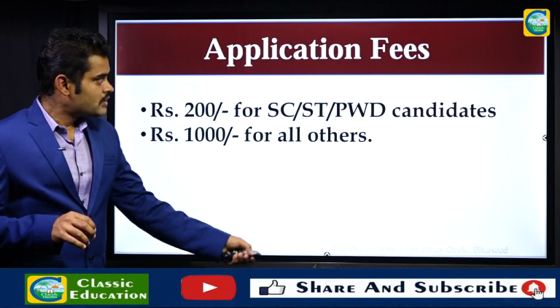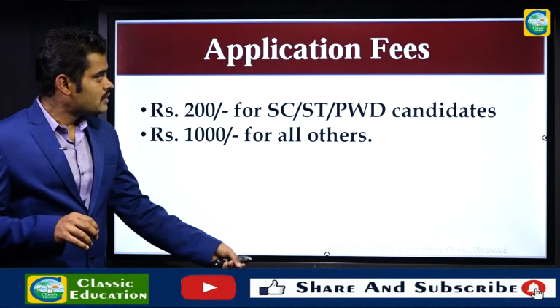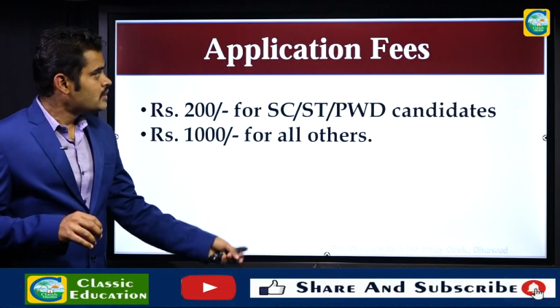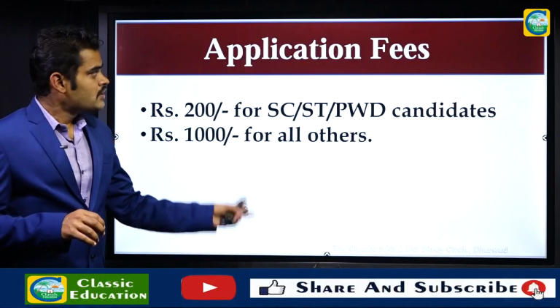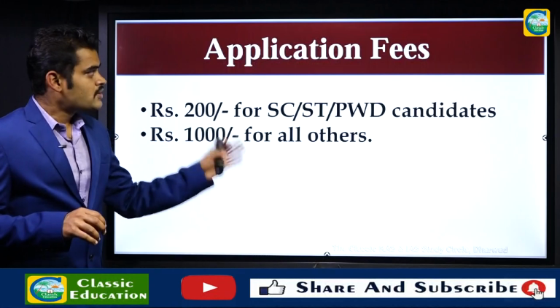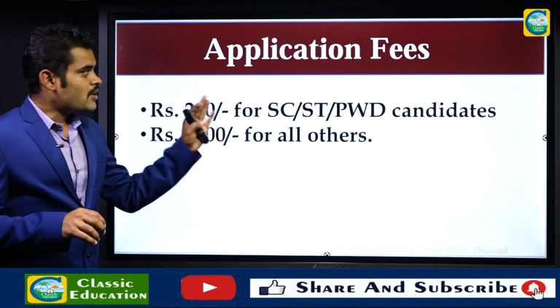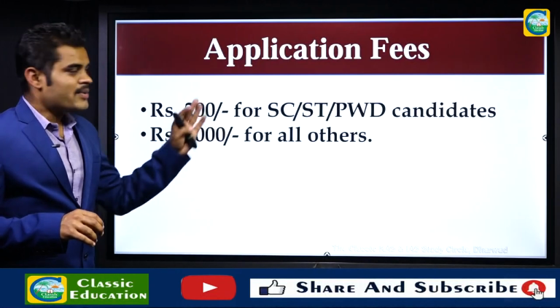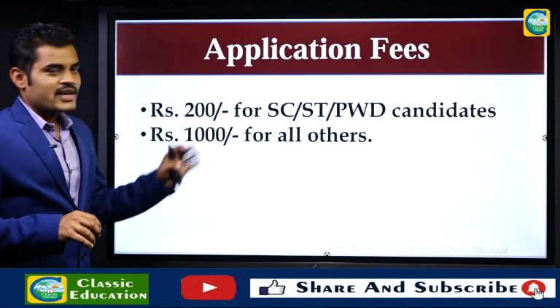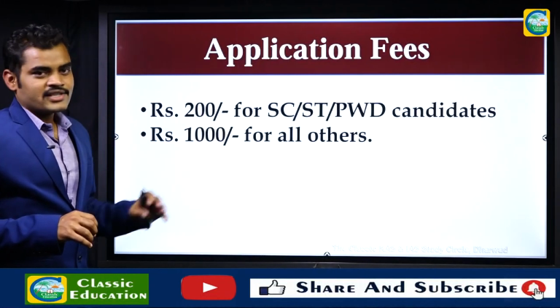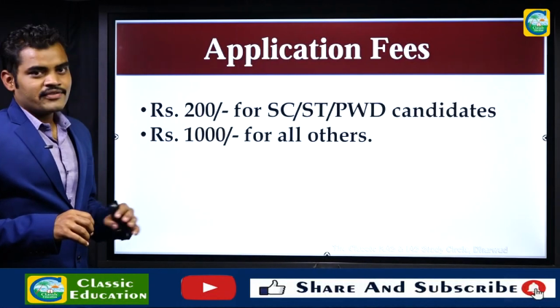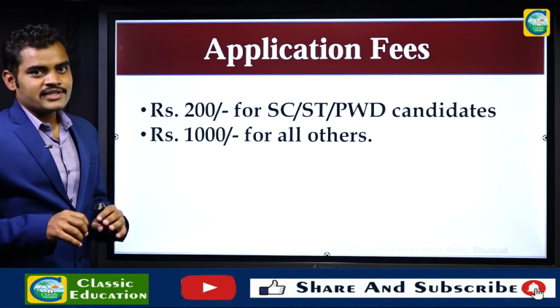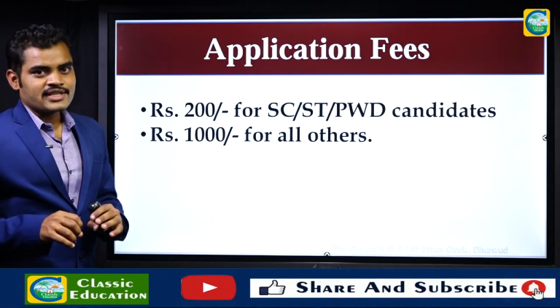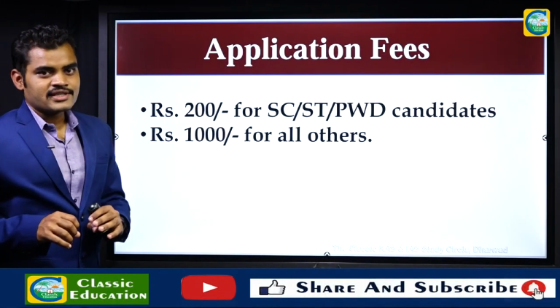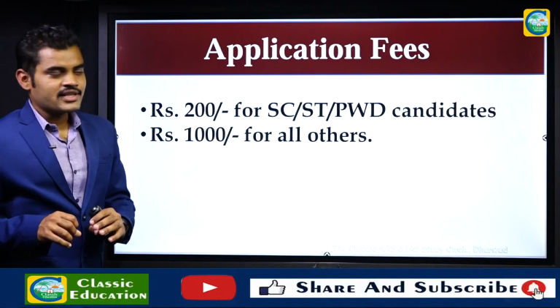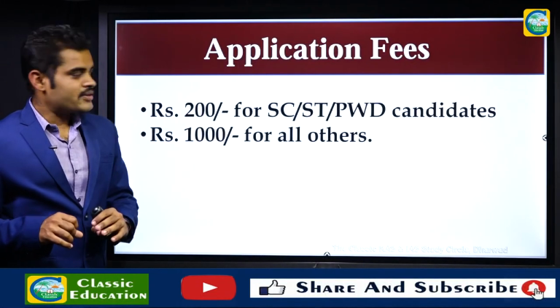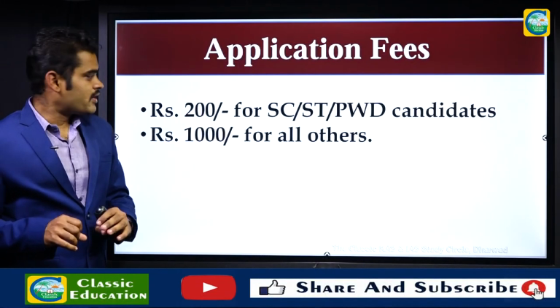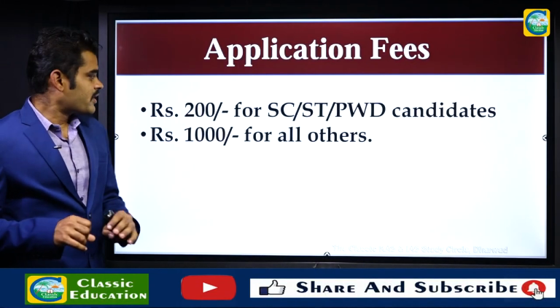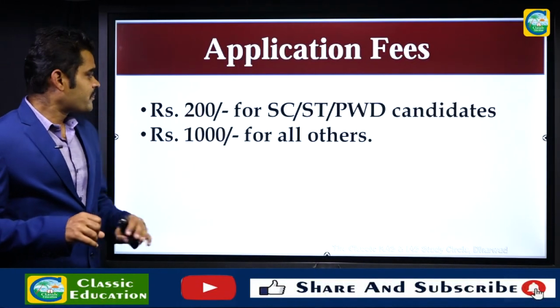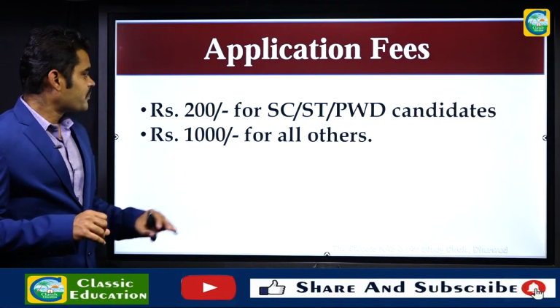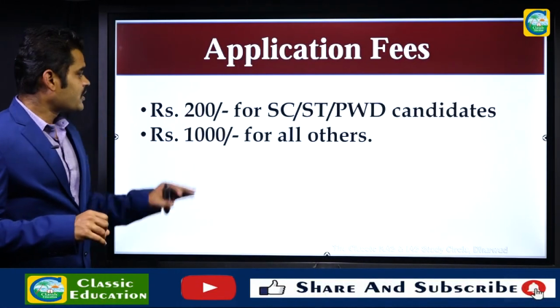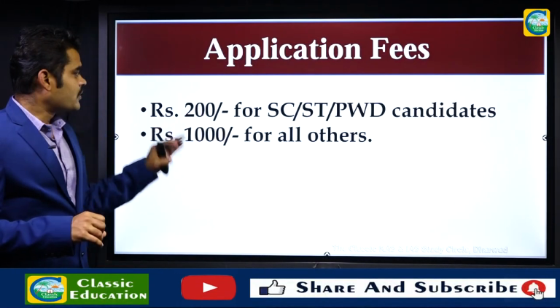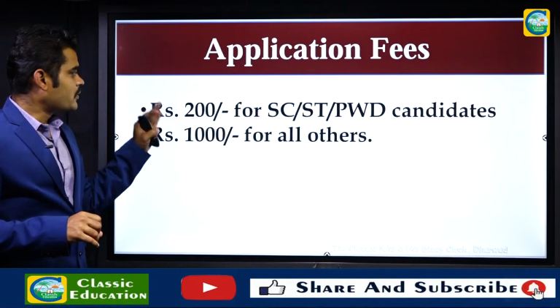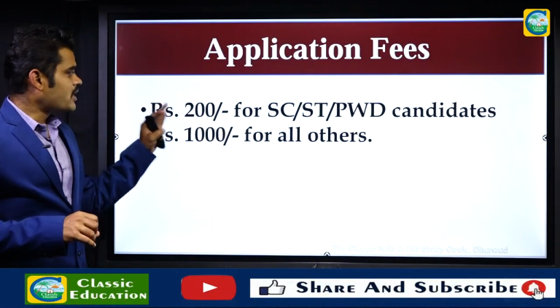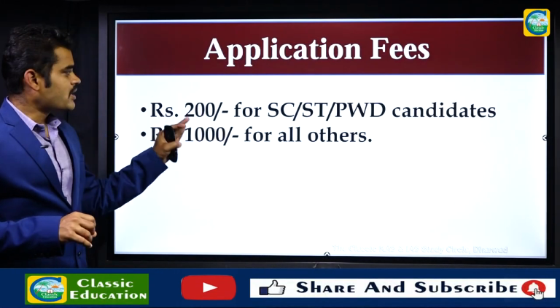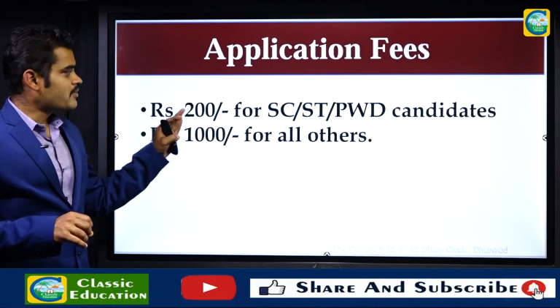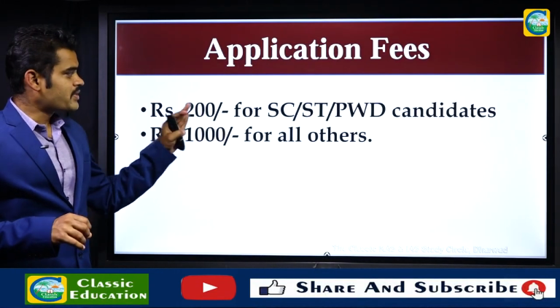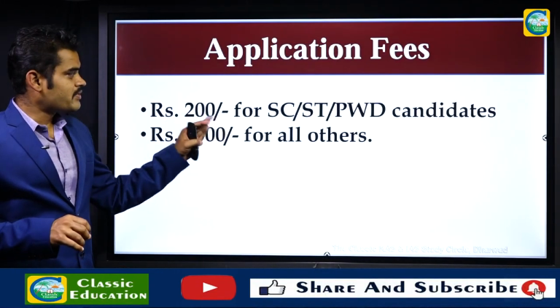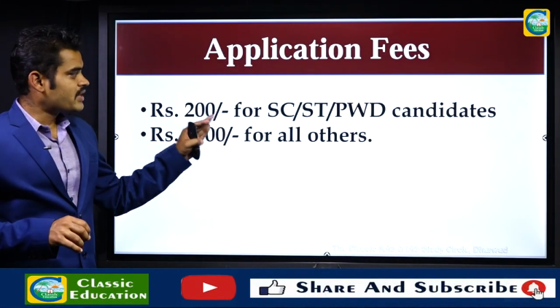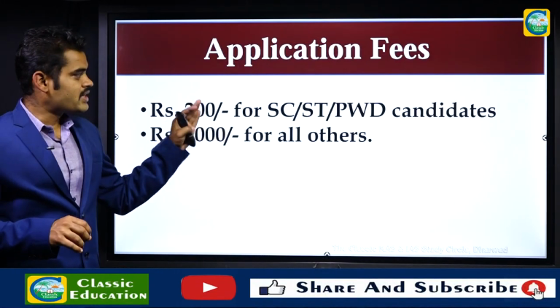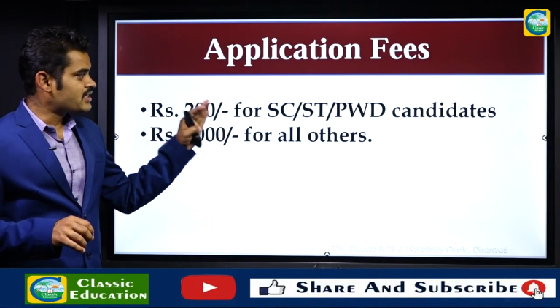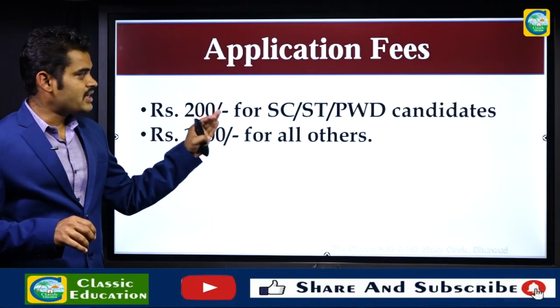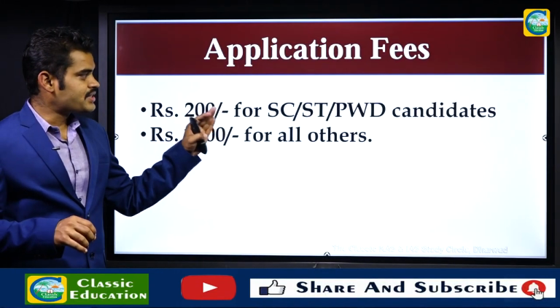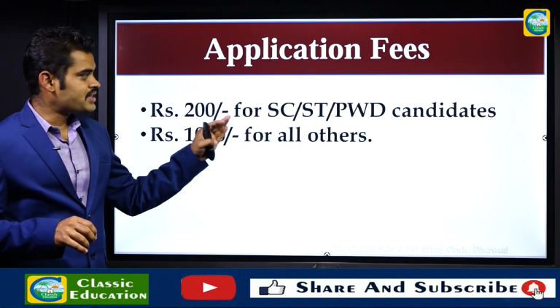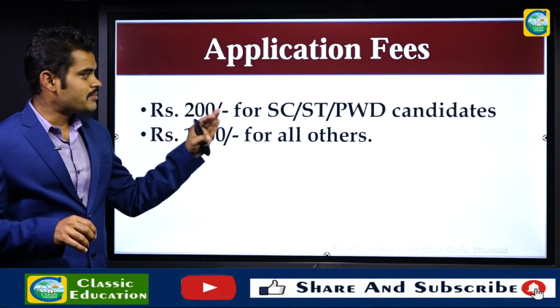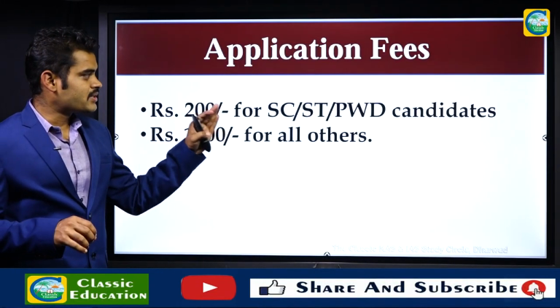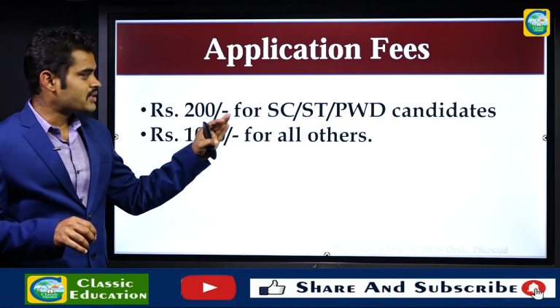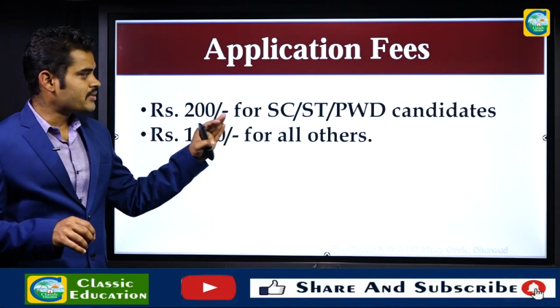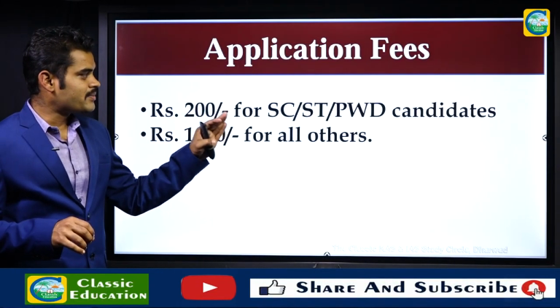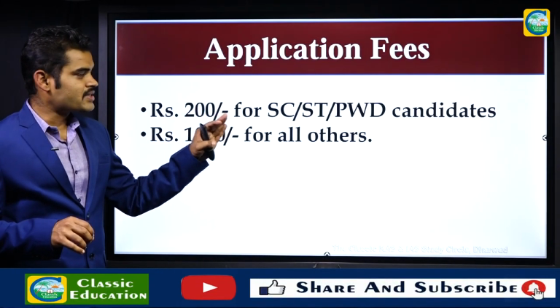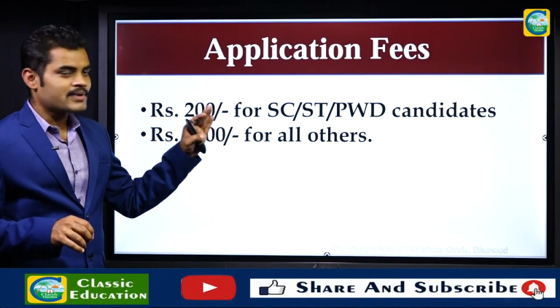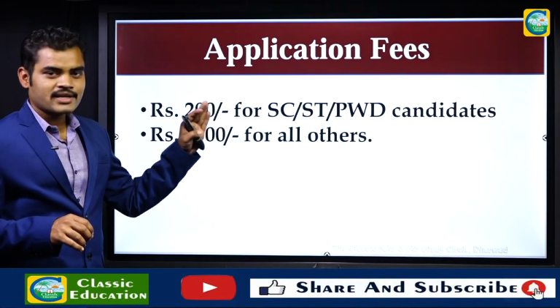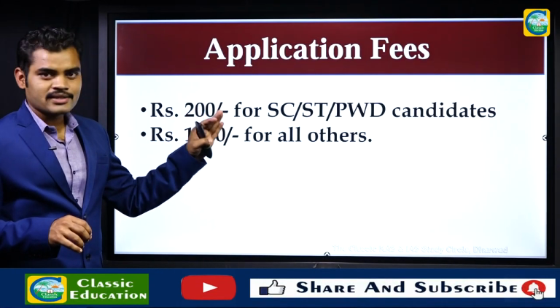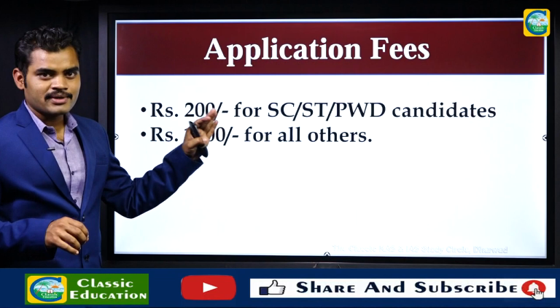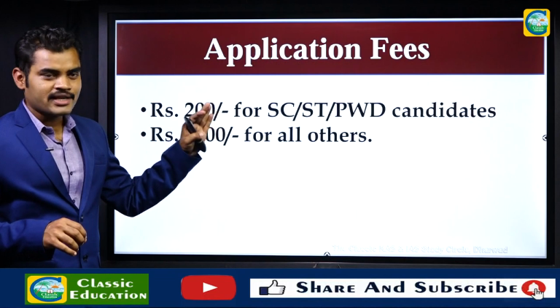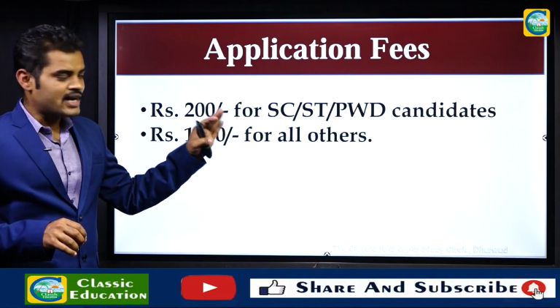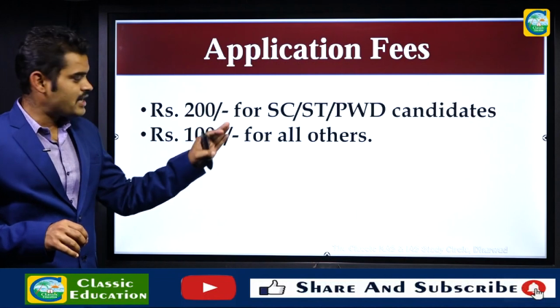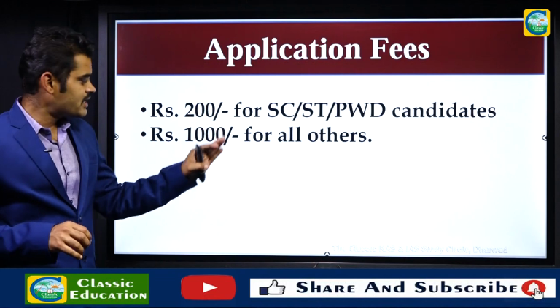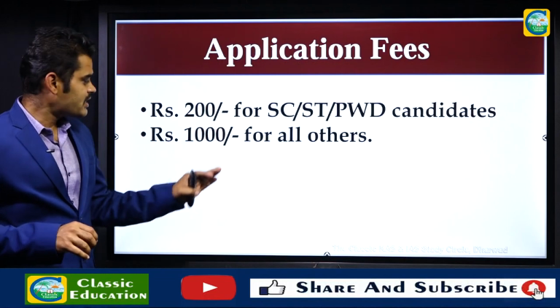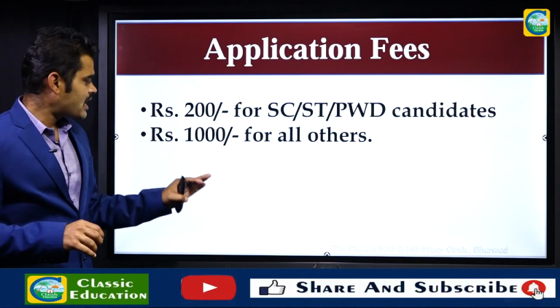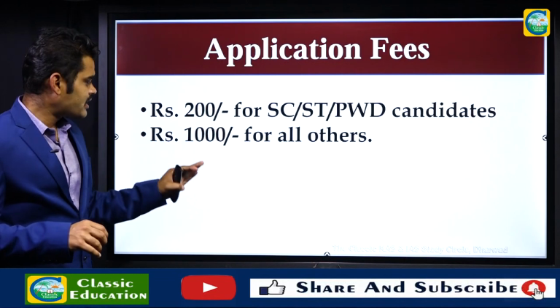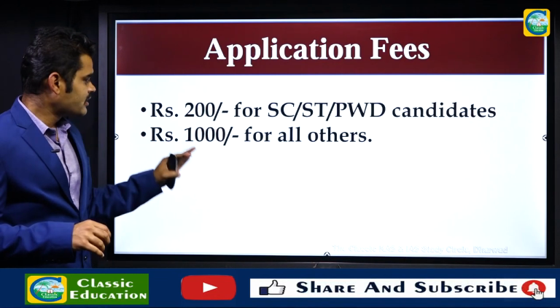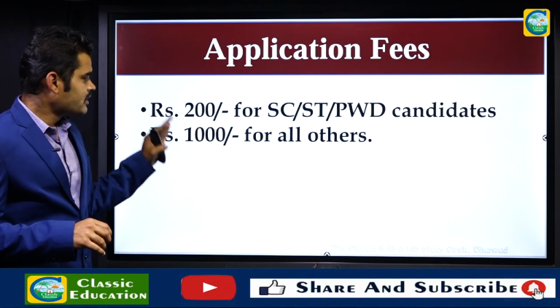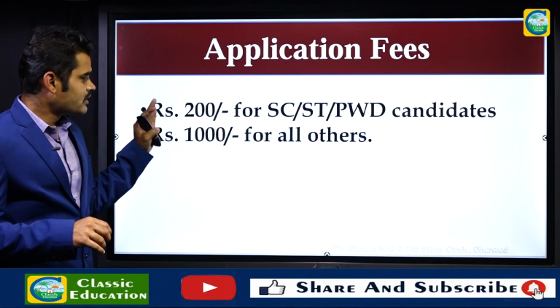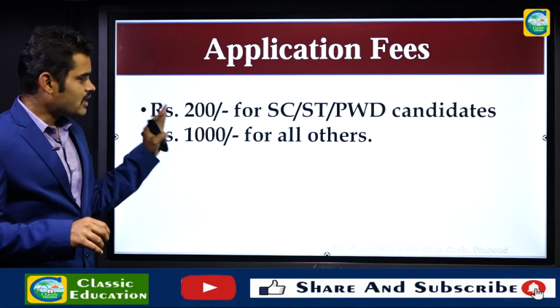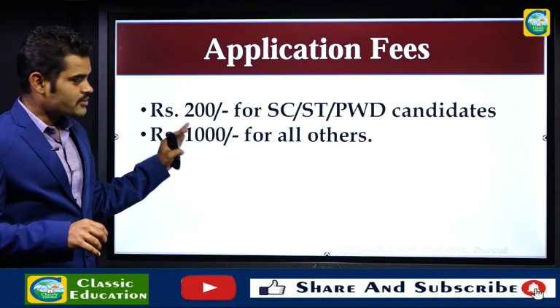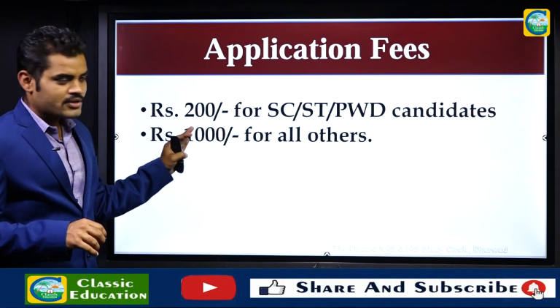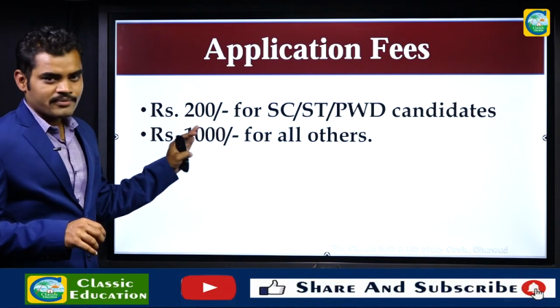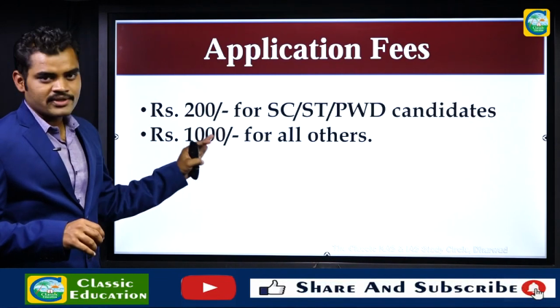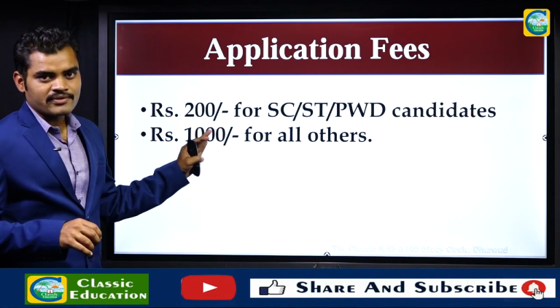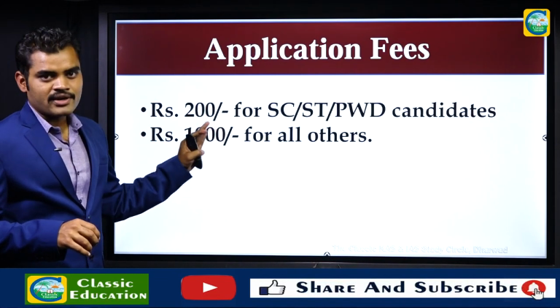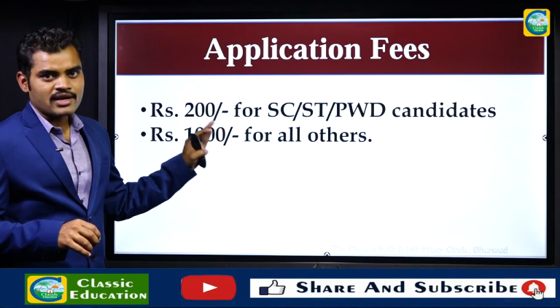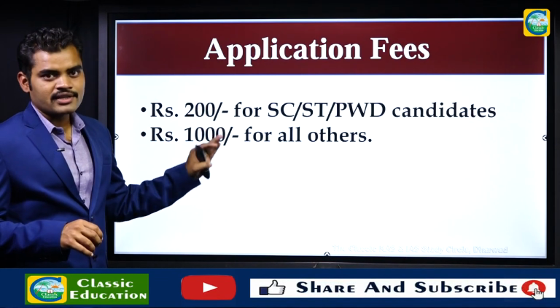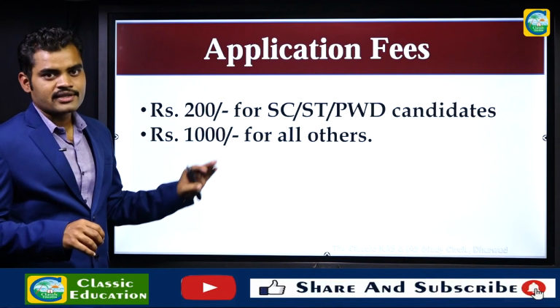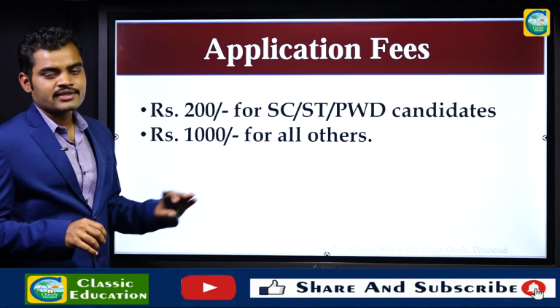Regarding application fees, it is ₹200 for SC/ST persons and benchmark disability candidates, and ₹1,000 for all others.